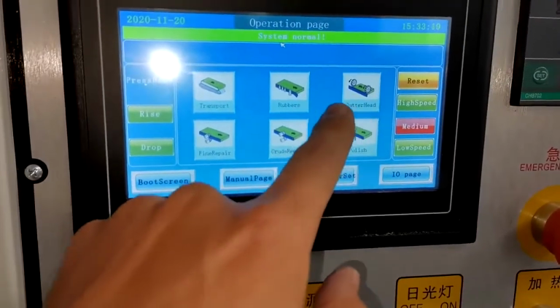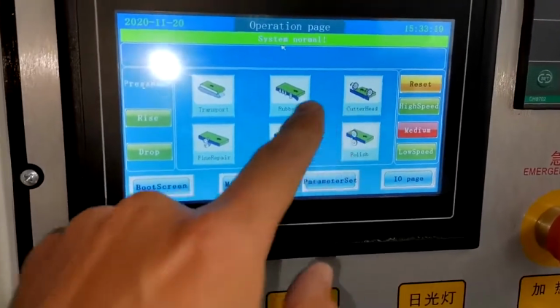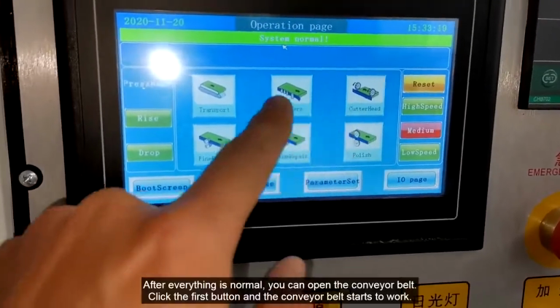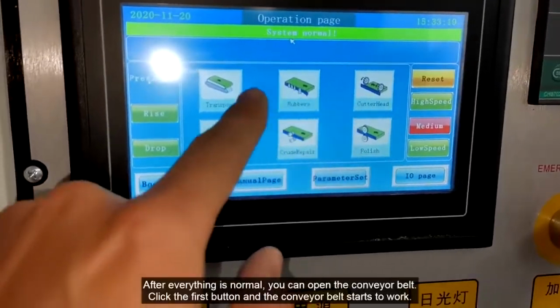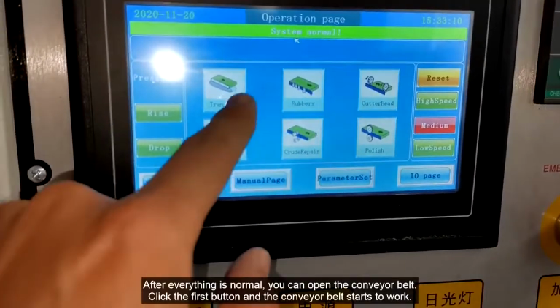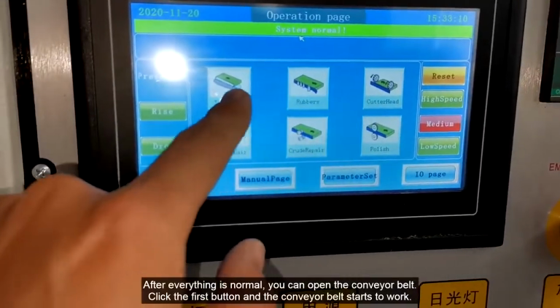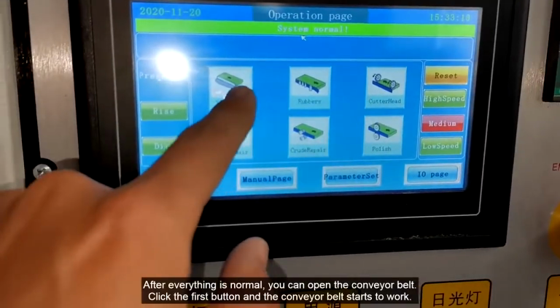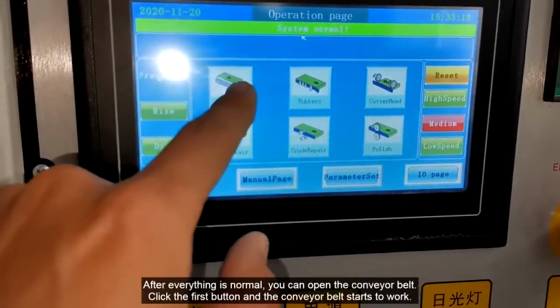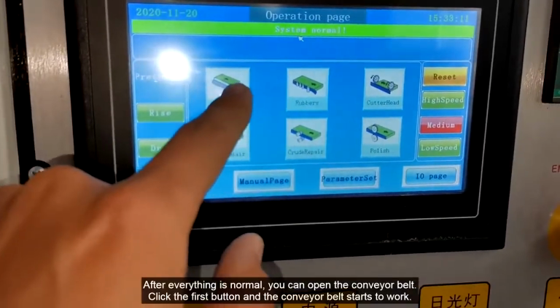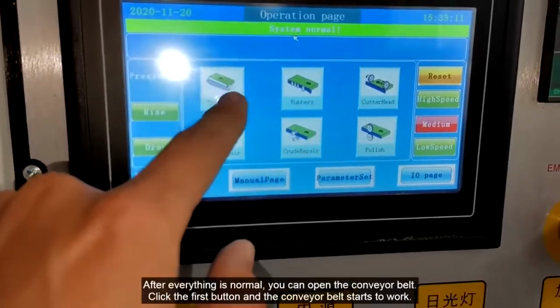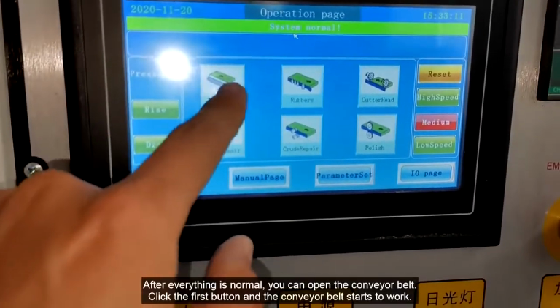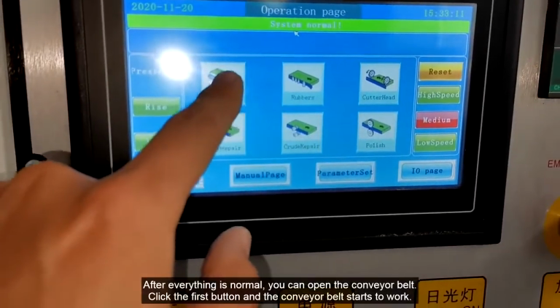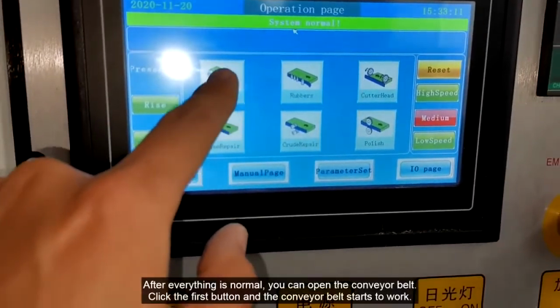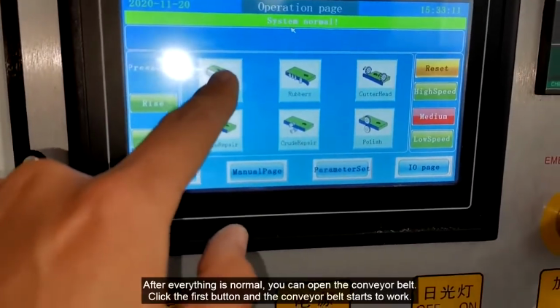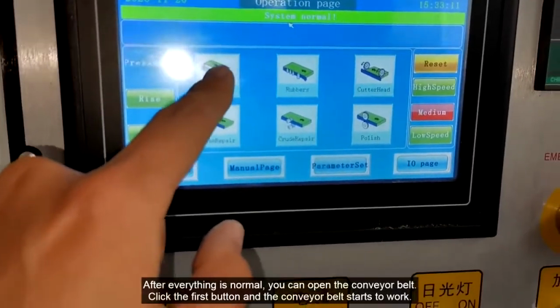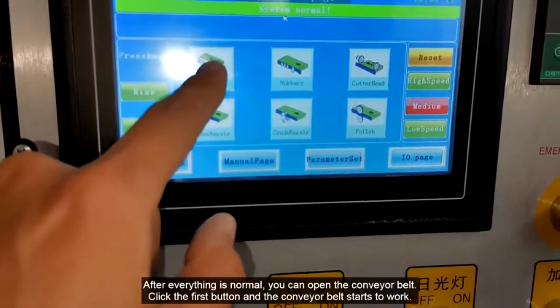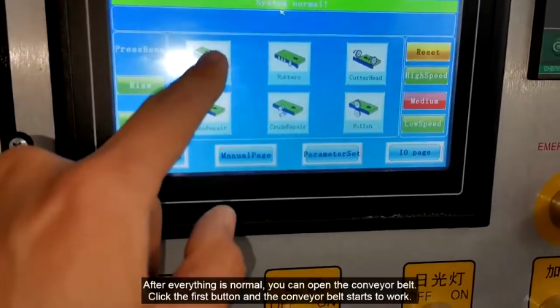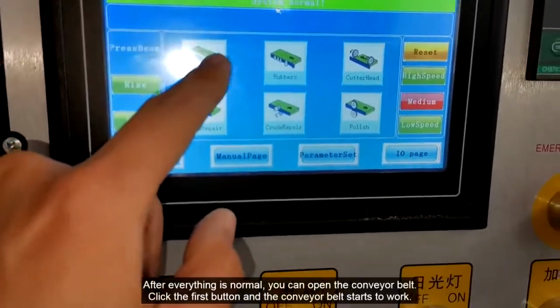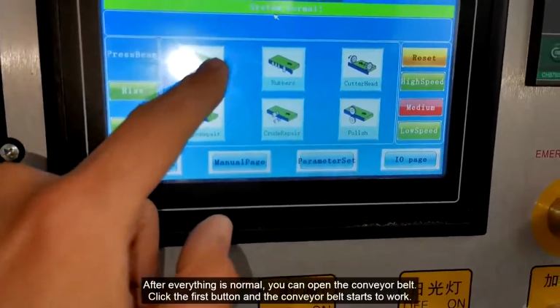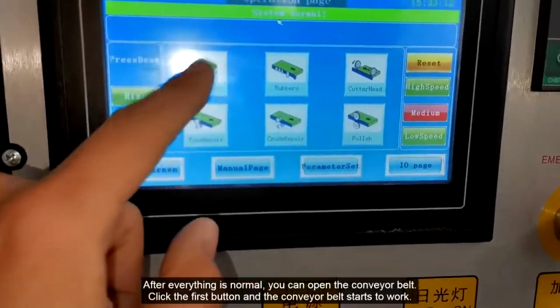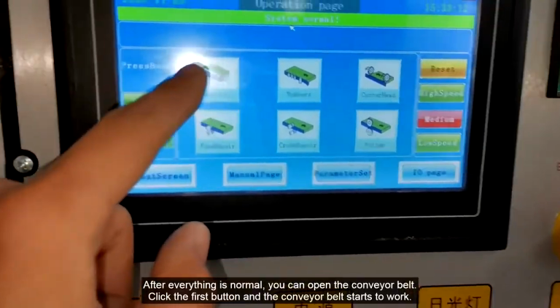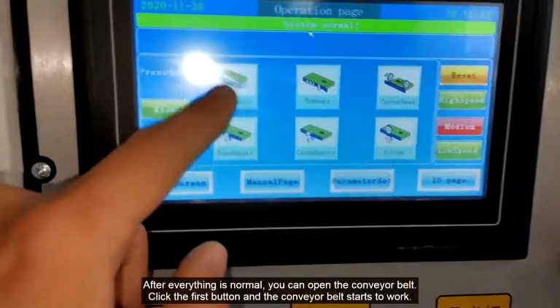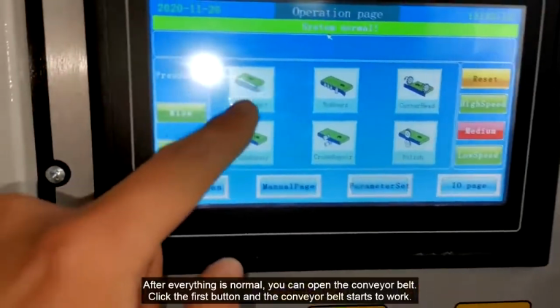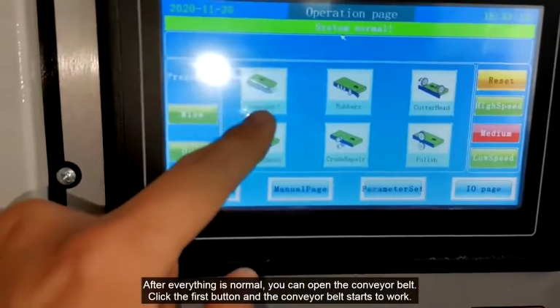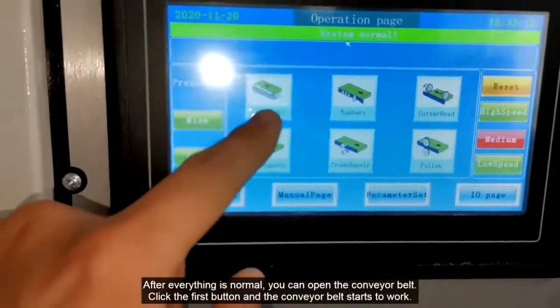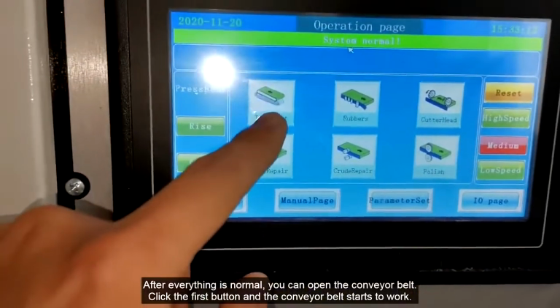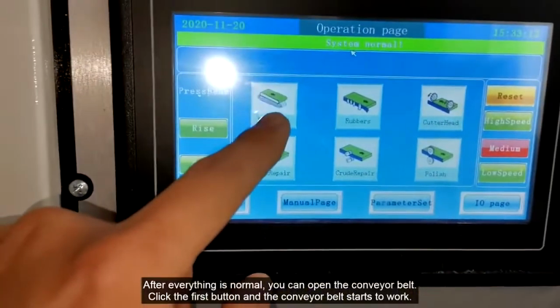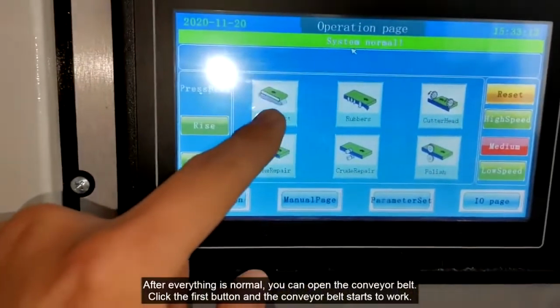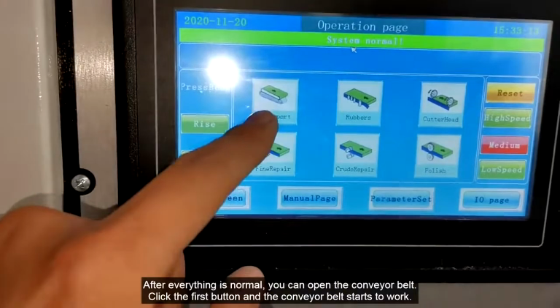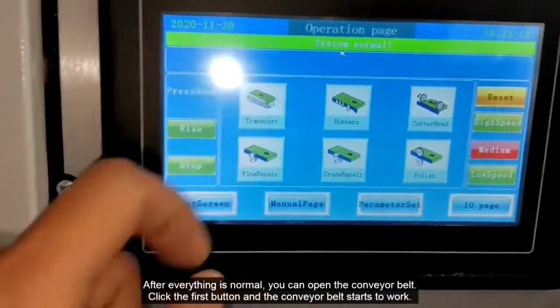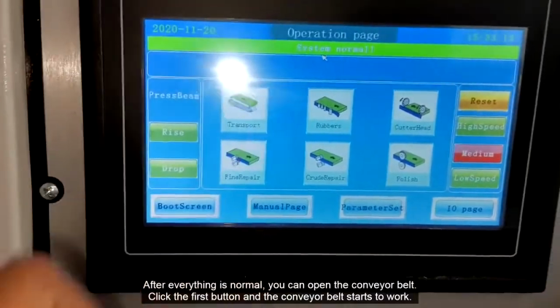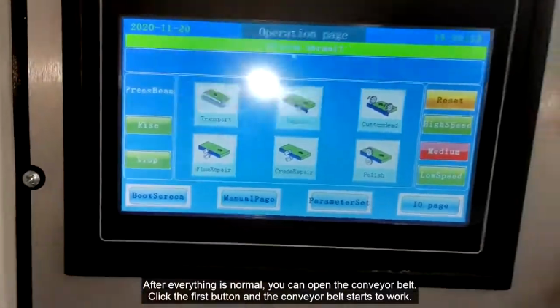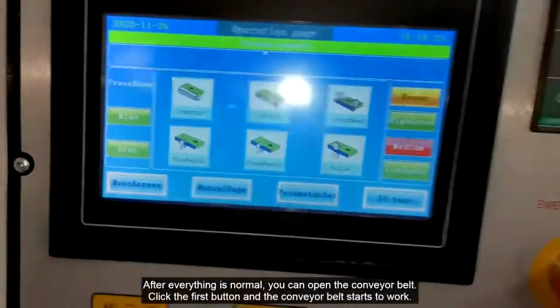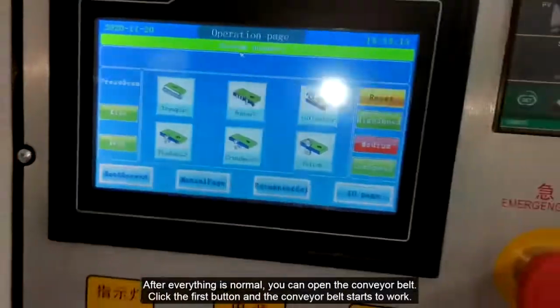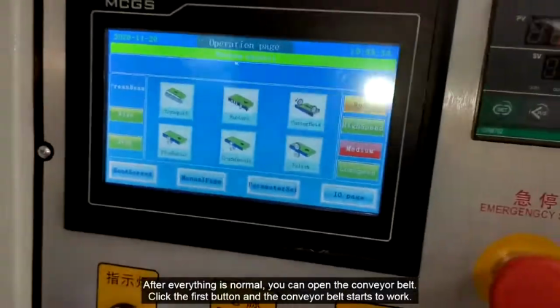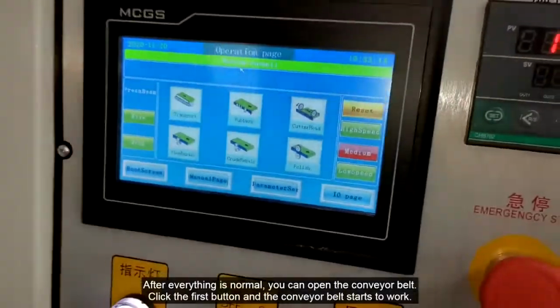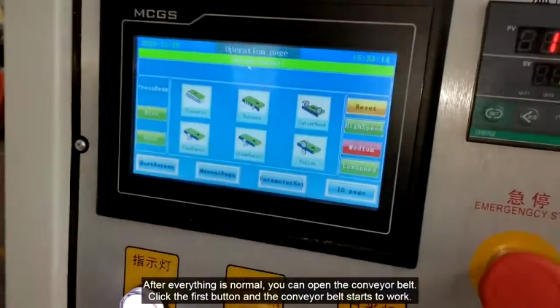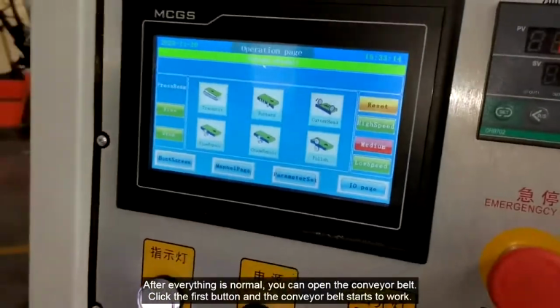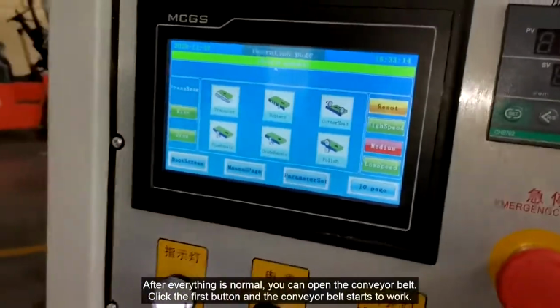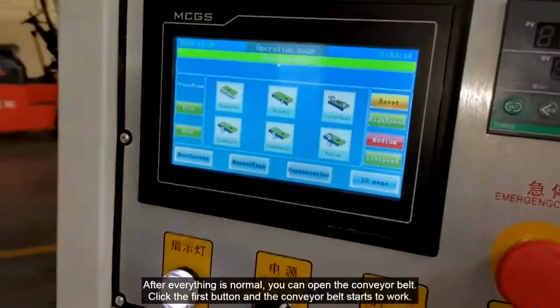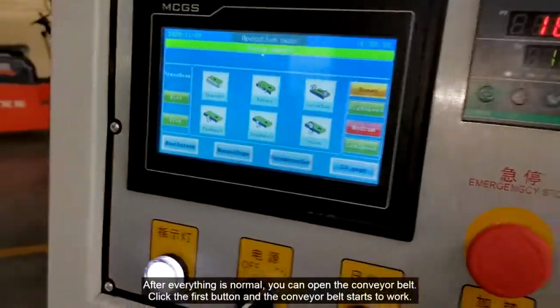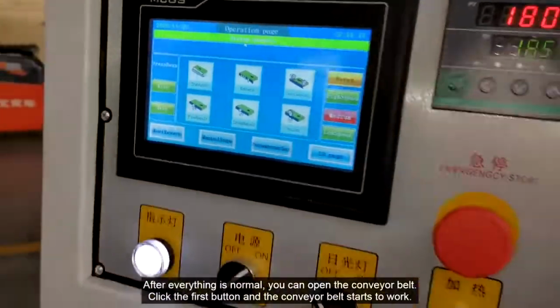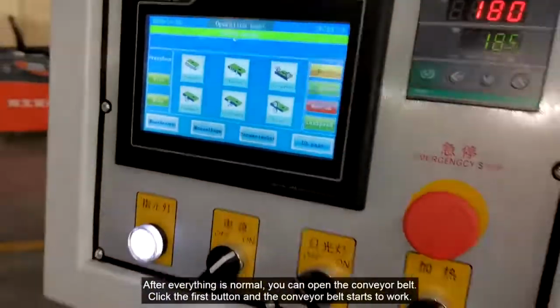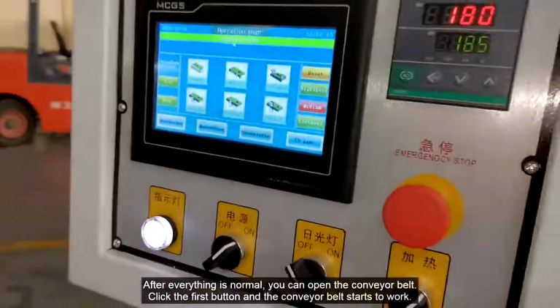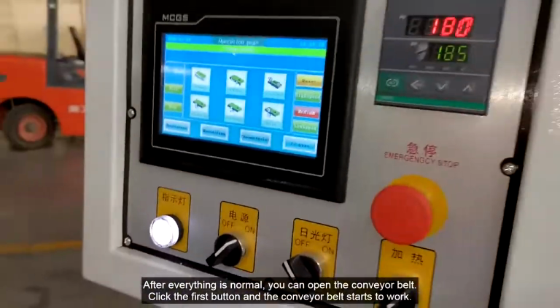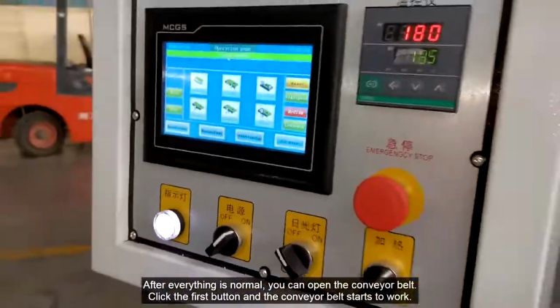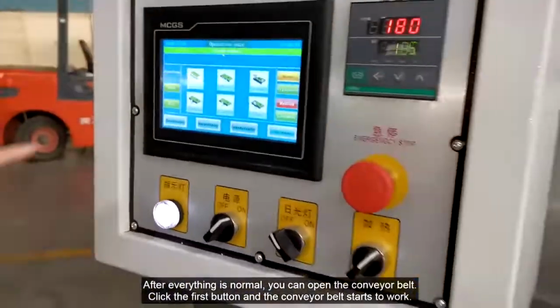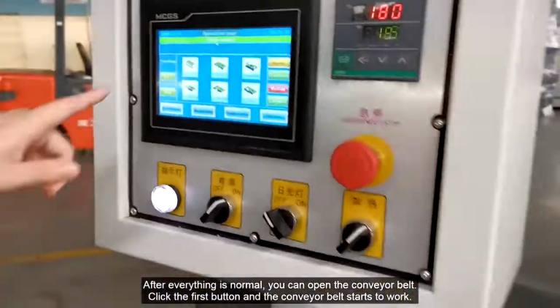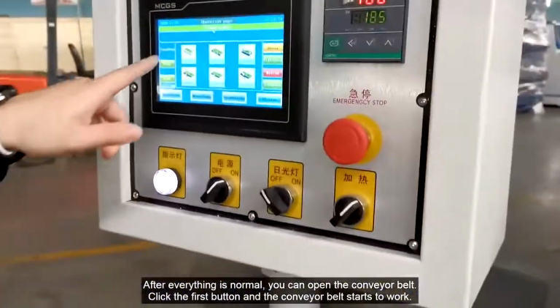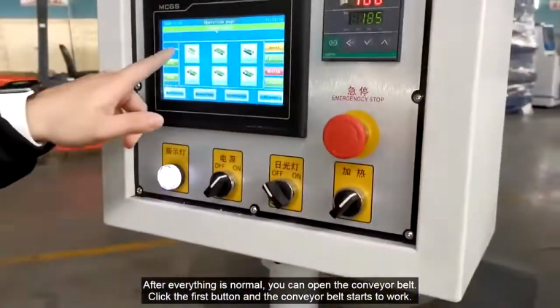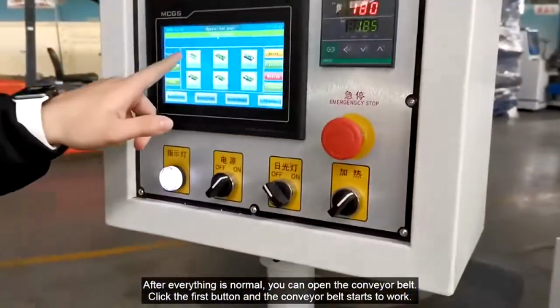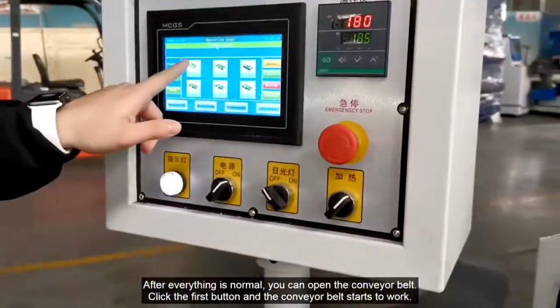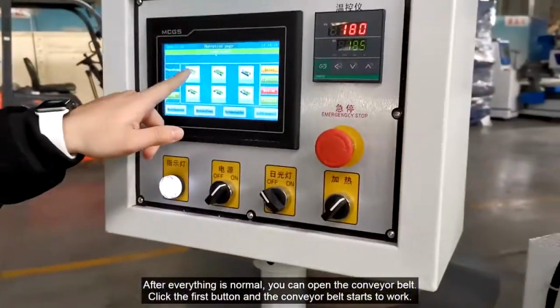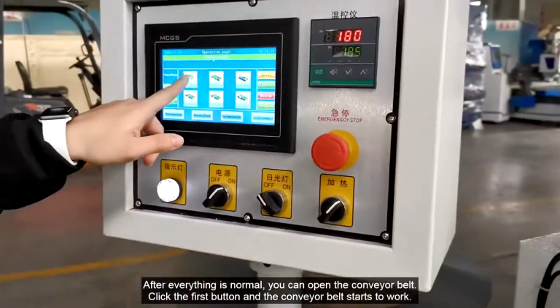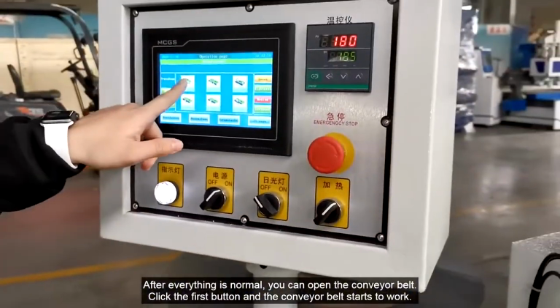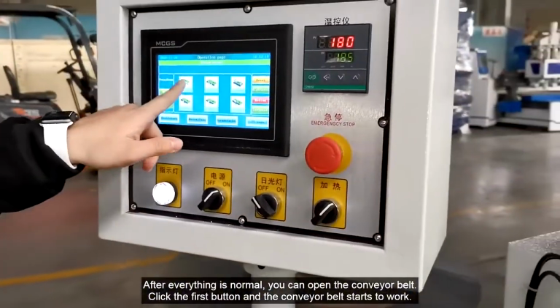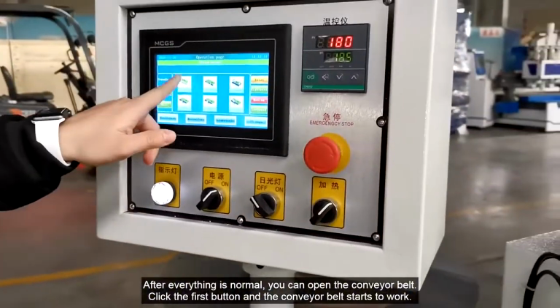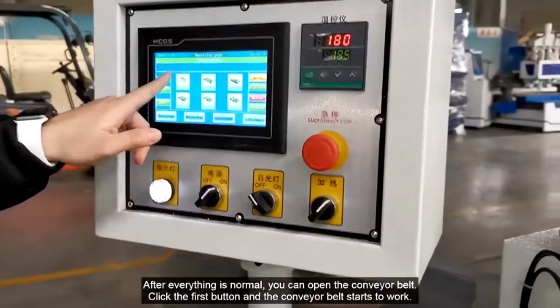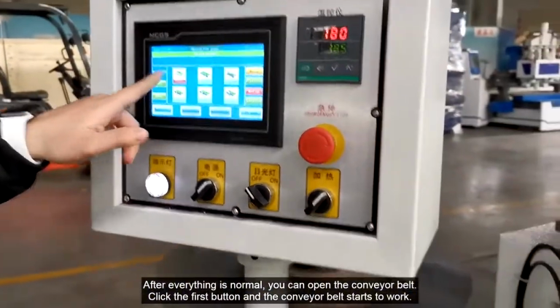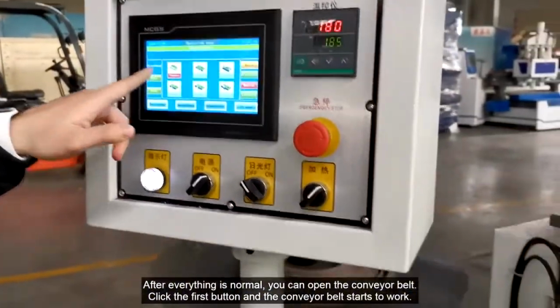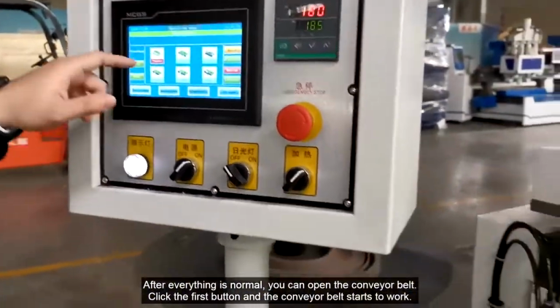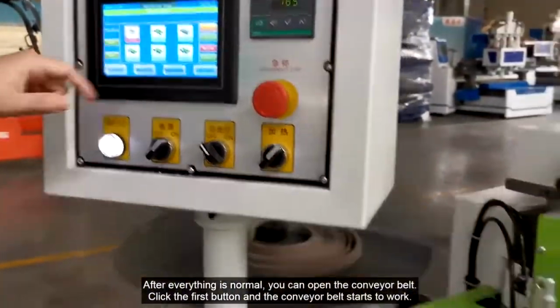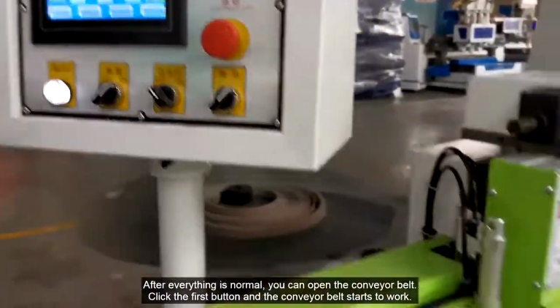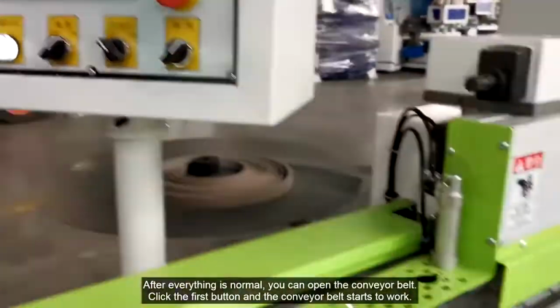After everything is normal, you can open the conveyor belt. Click the first button and the conveyor belt starts to work.